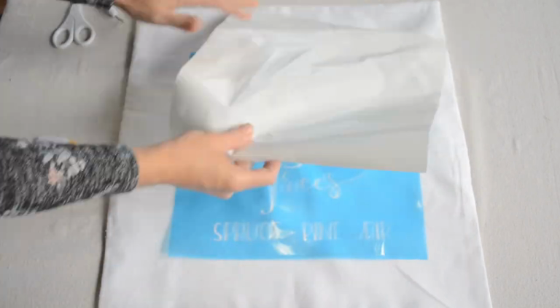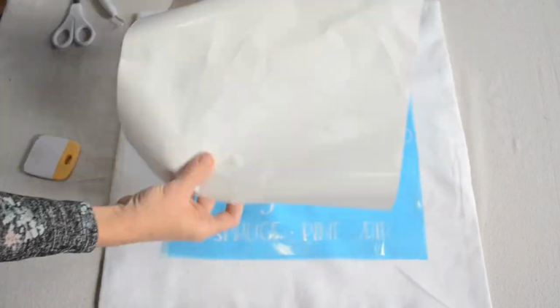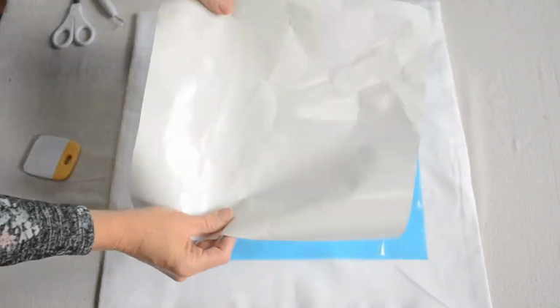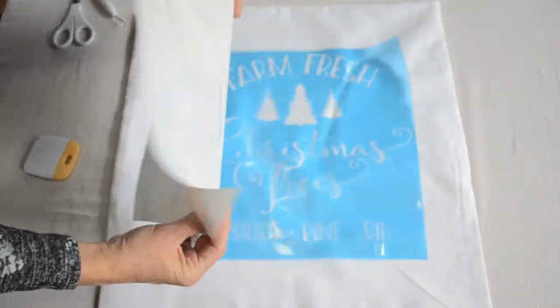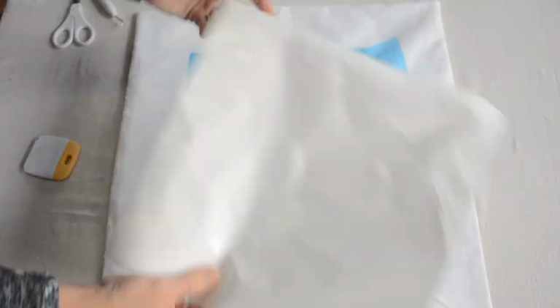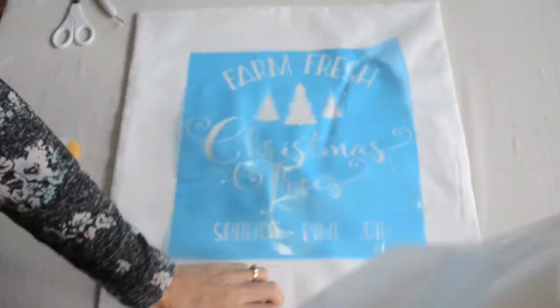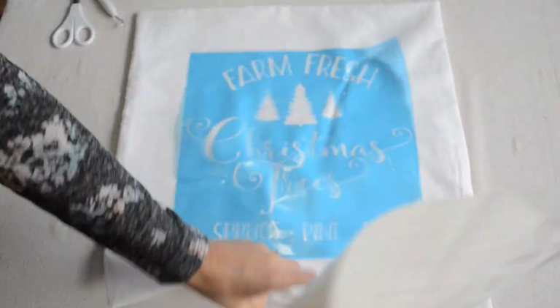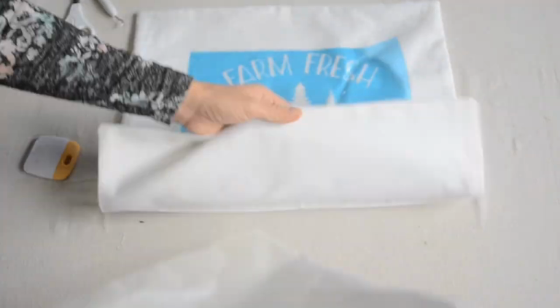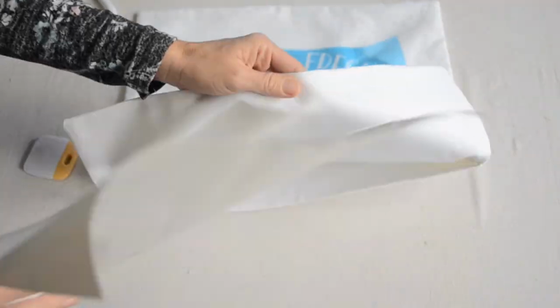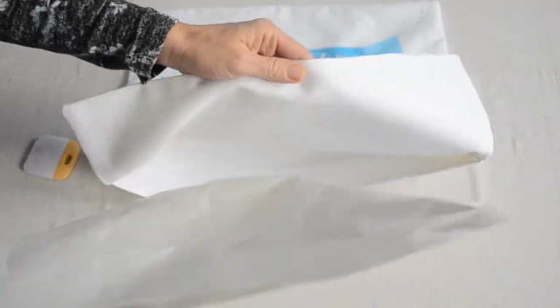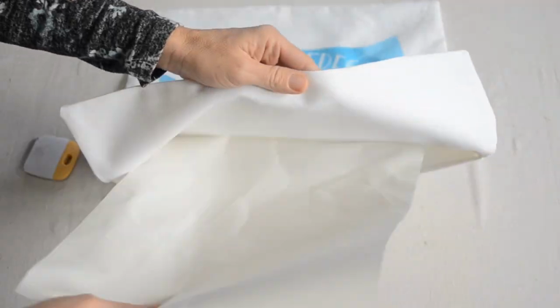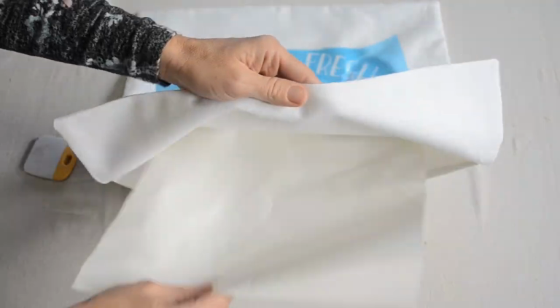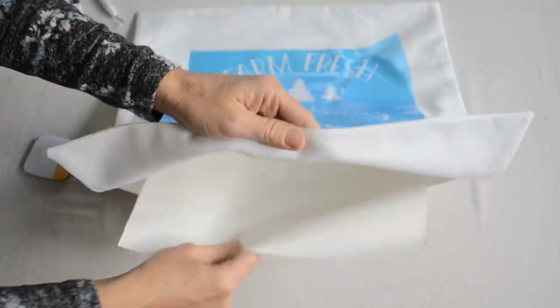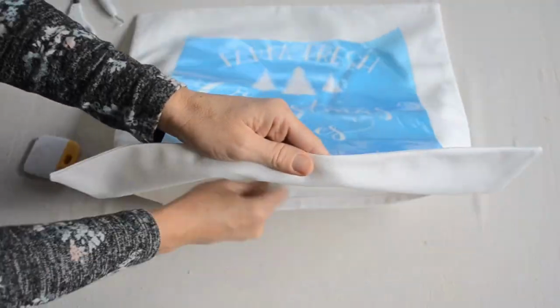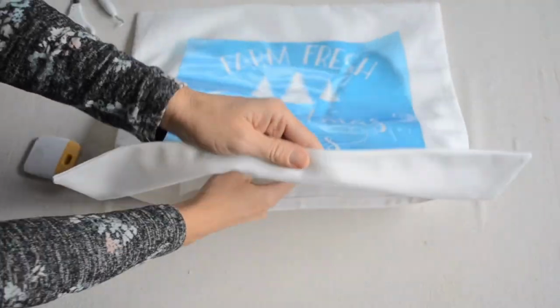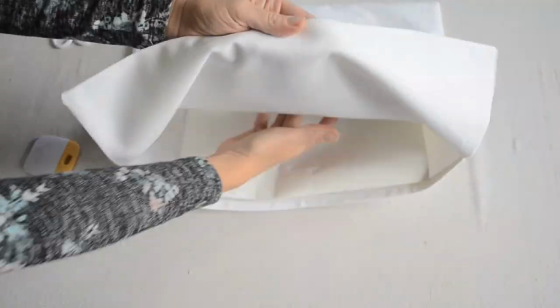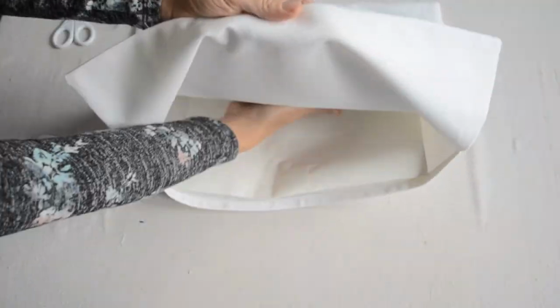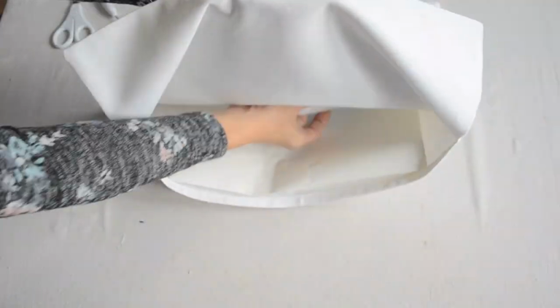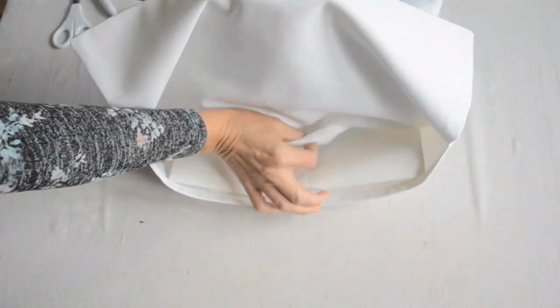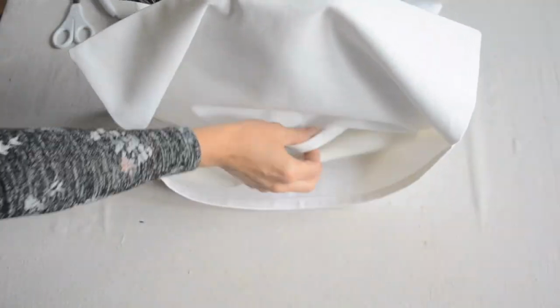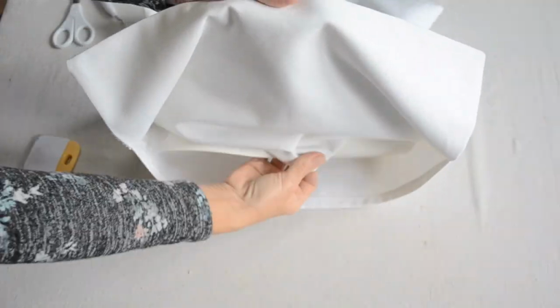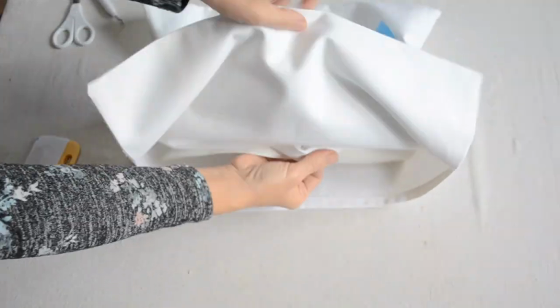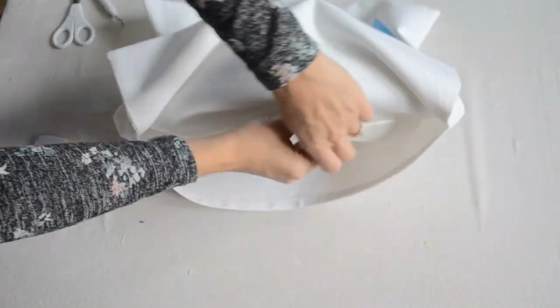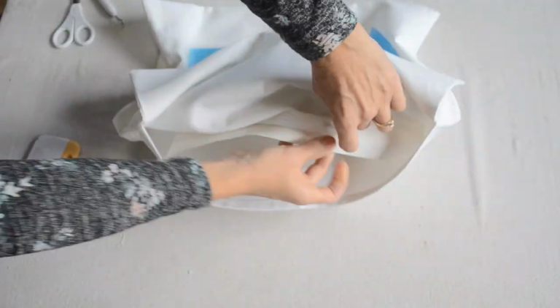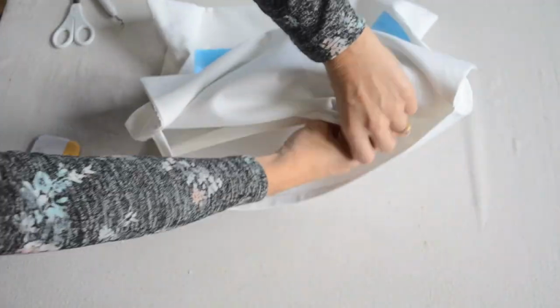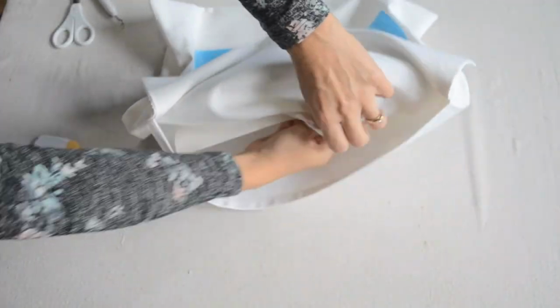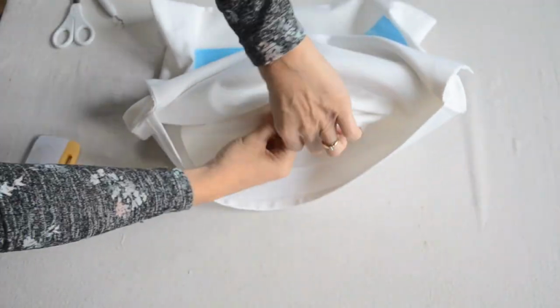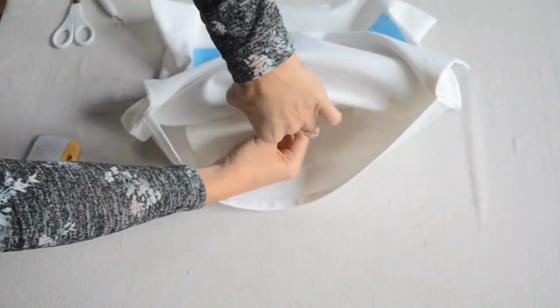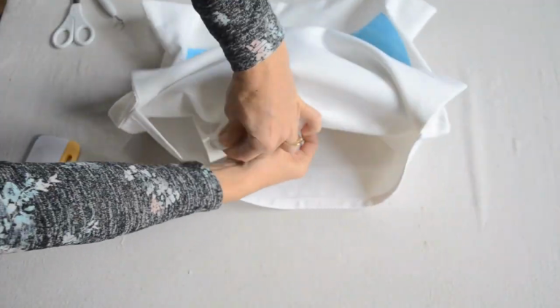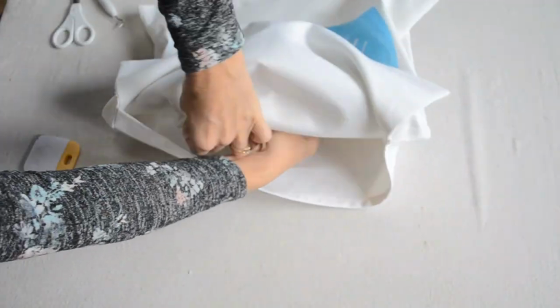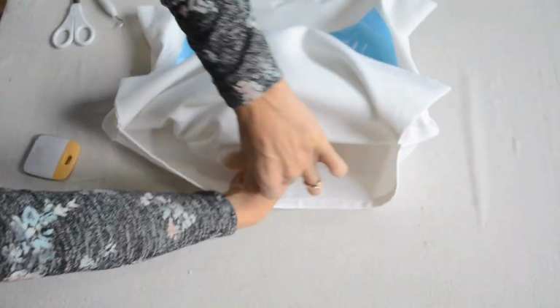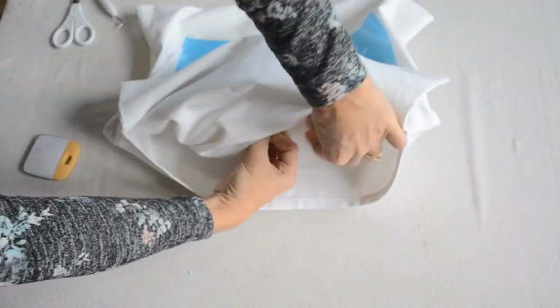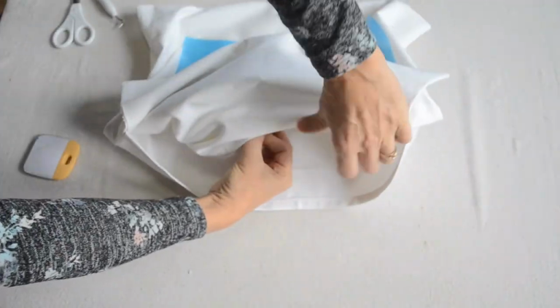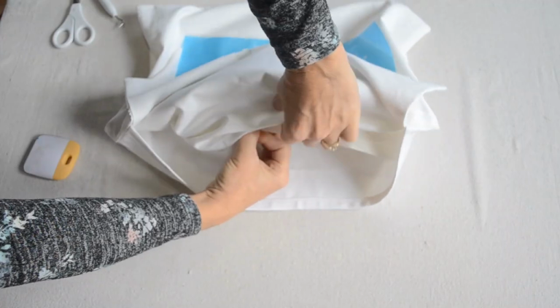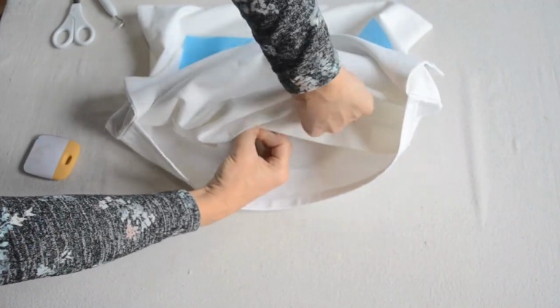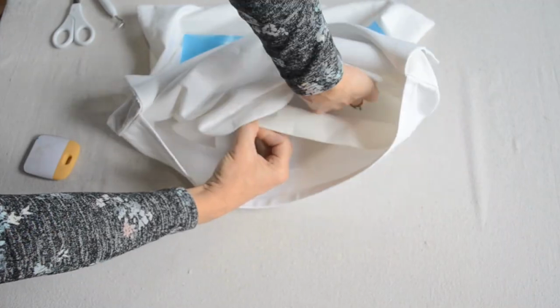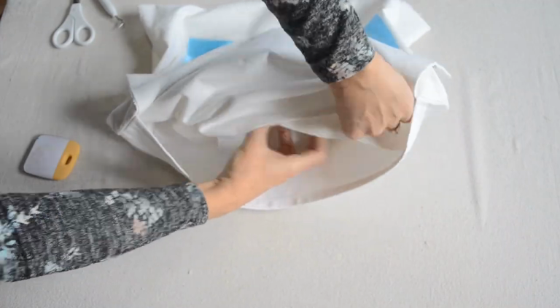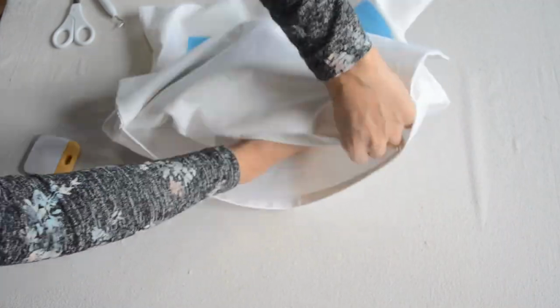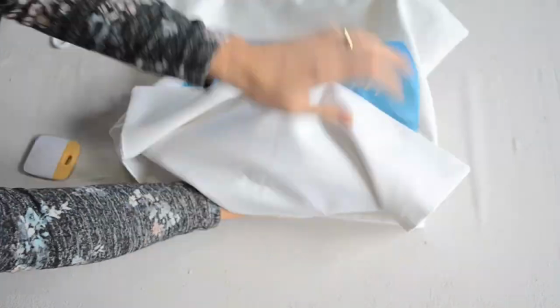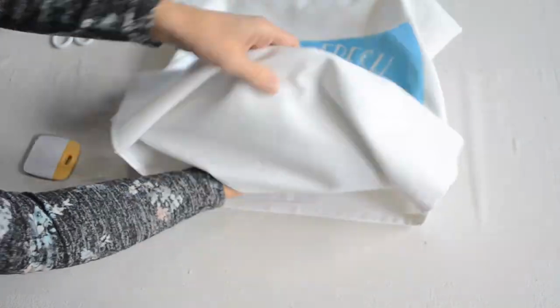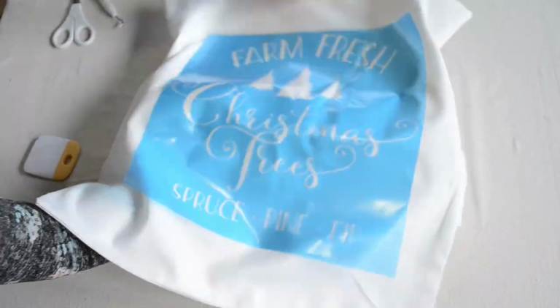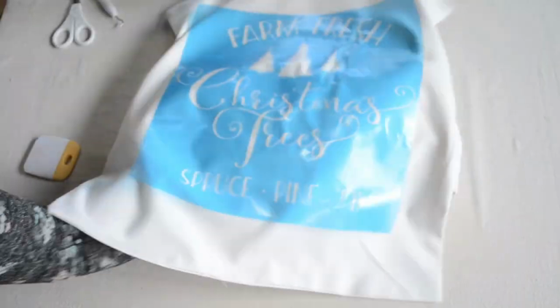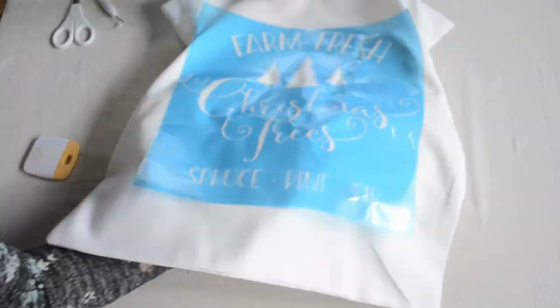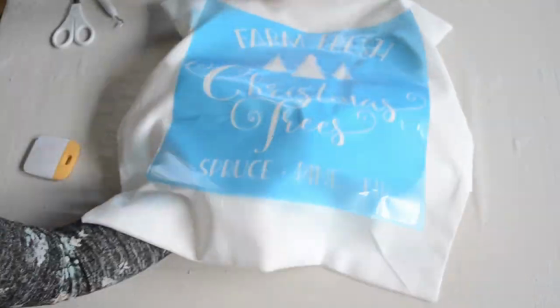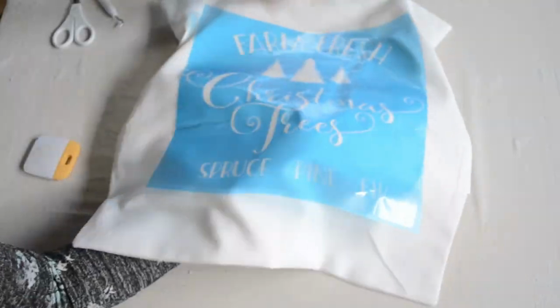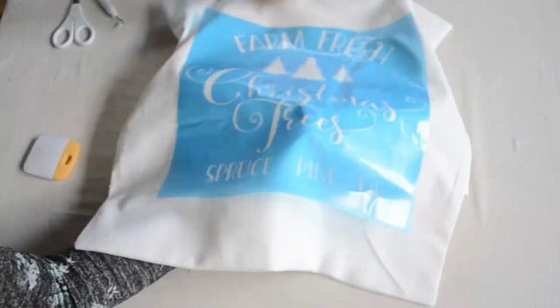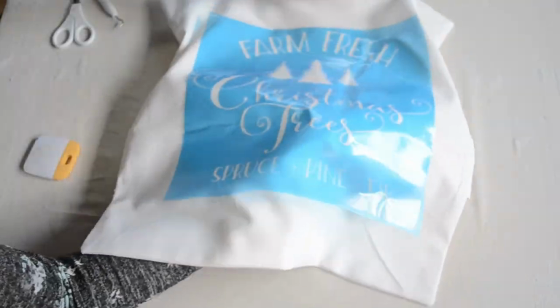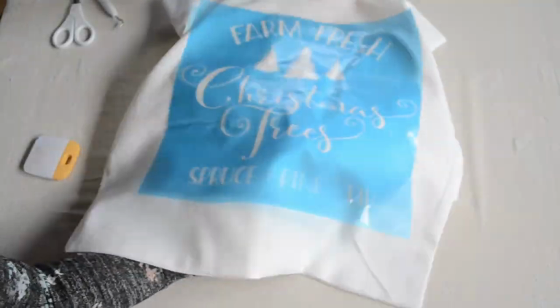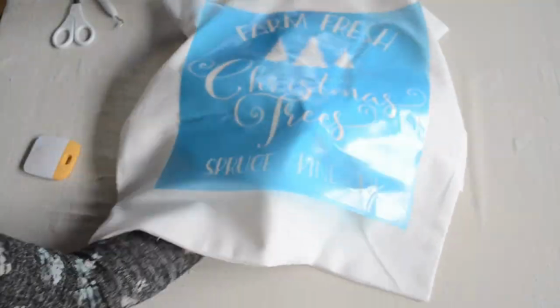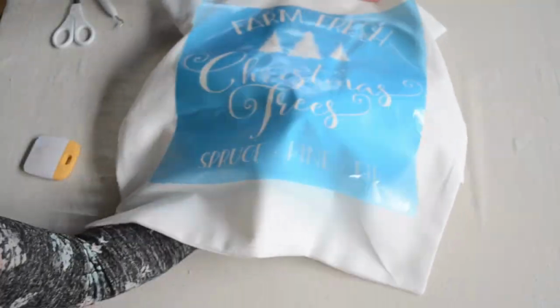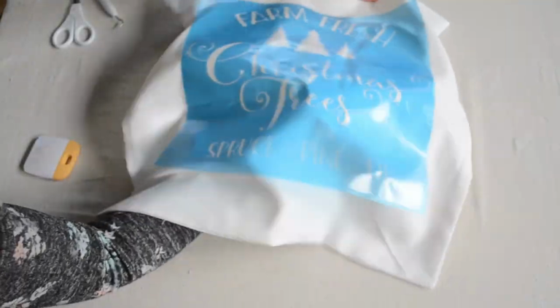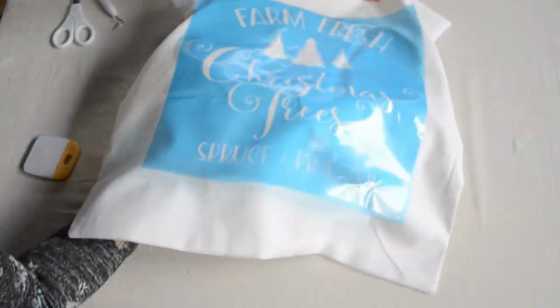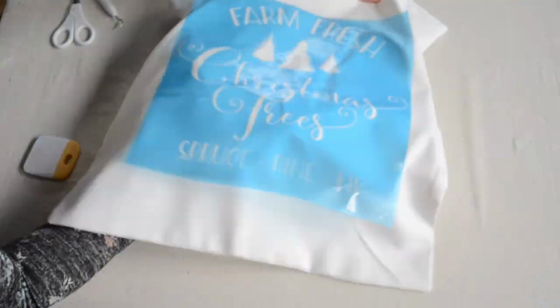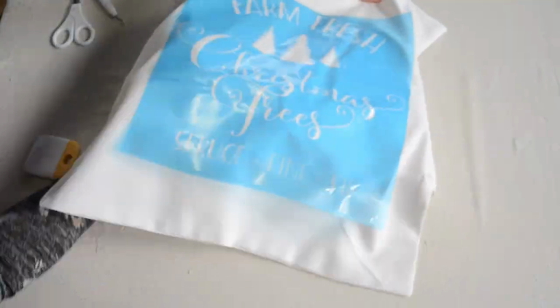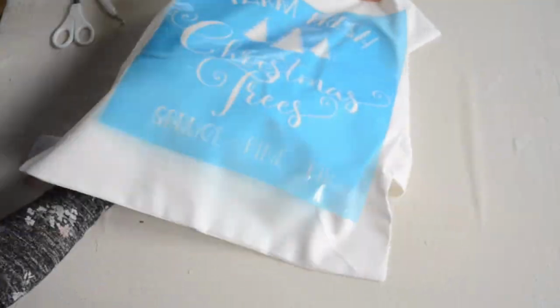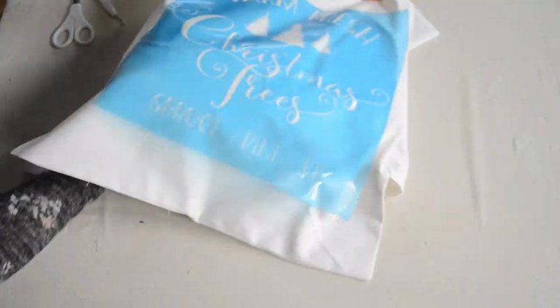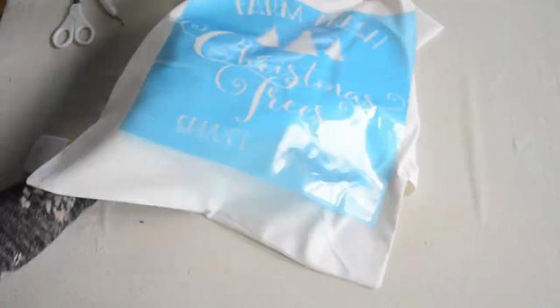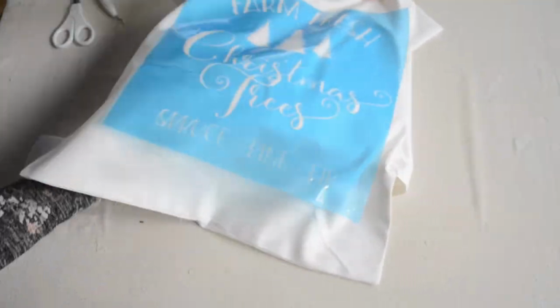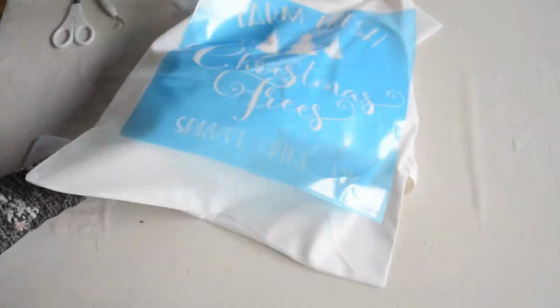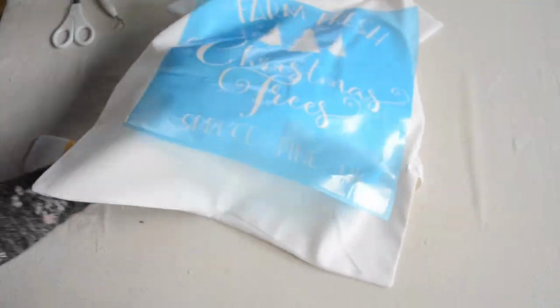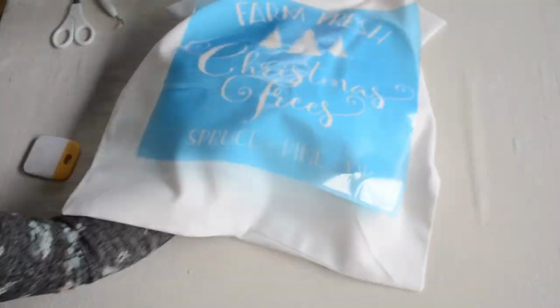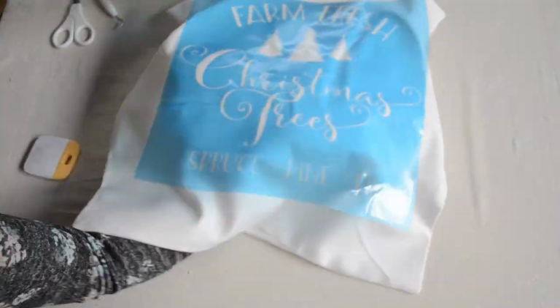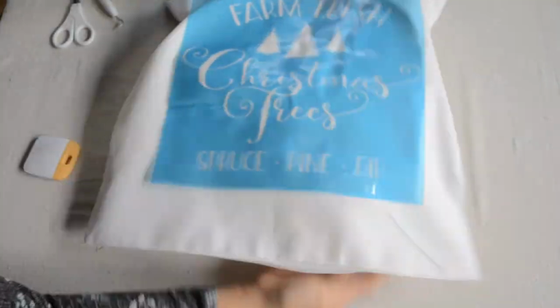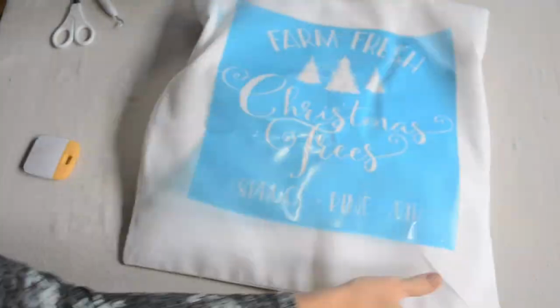I'm just using the backing to place between the layers of my fabric to make sure that none of the paint transfers to the back.